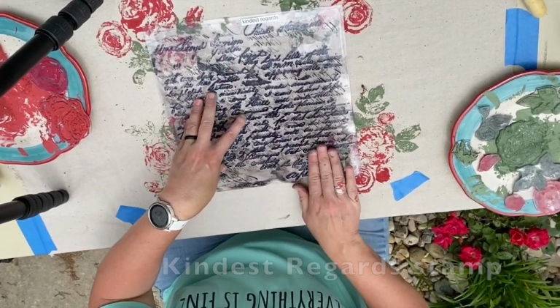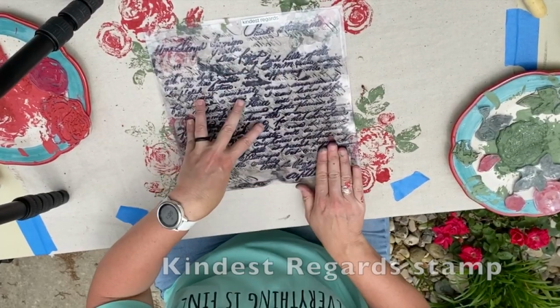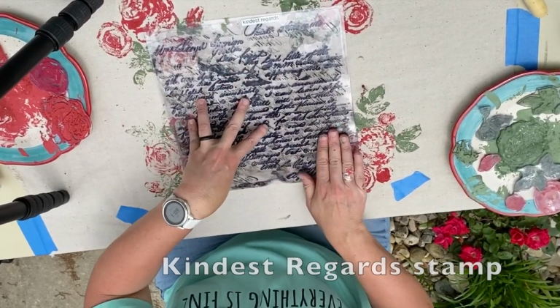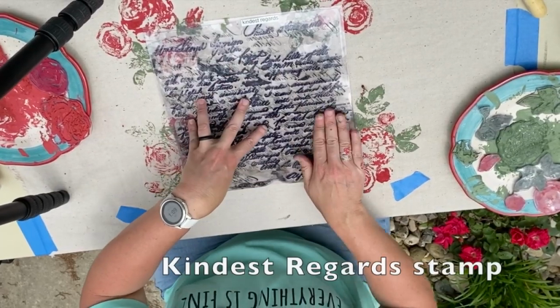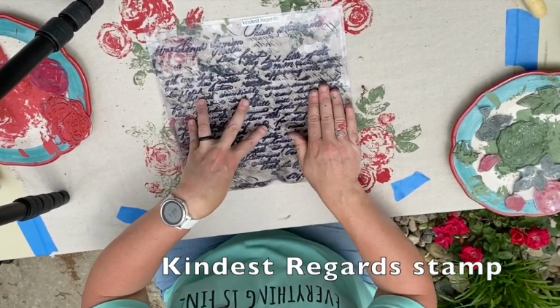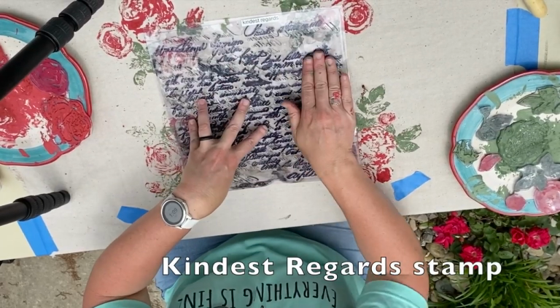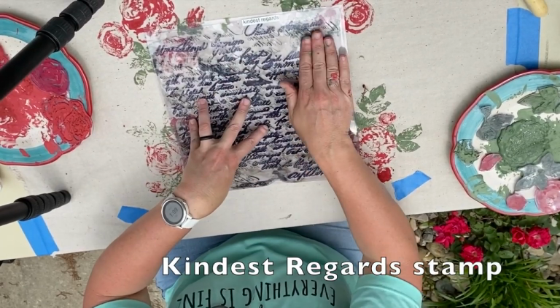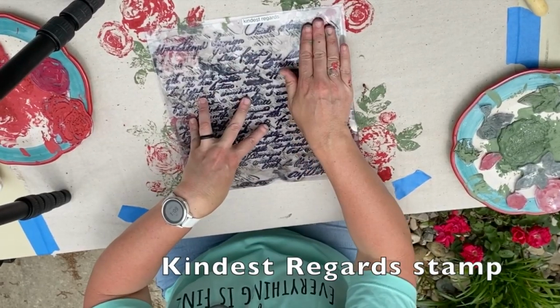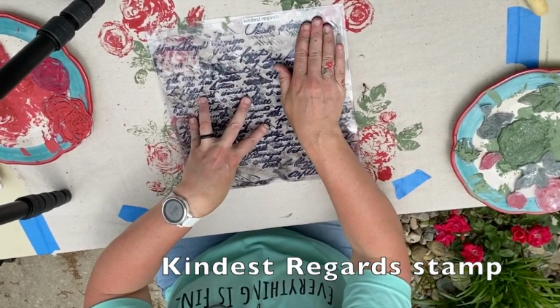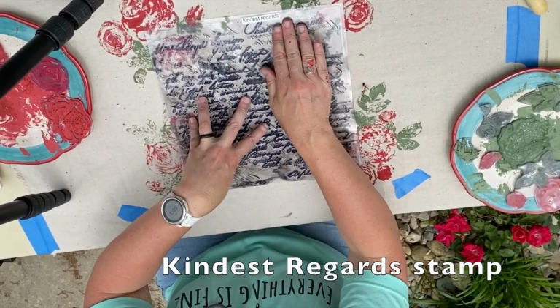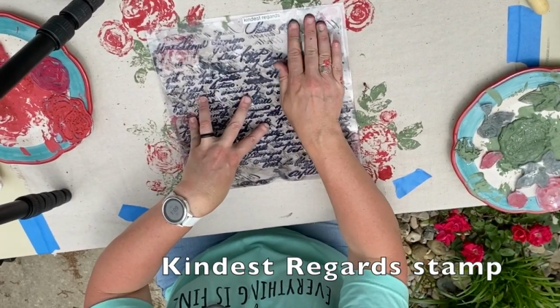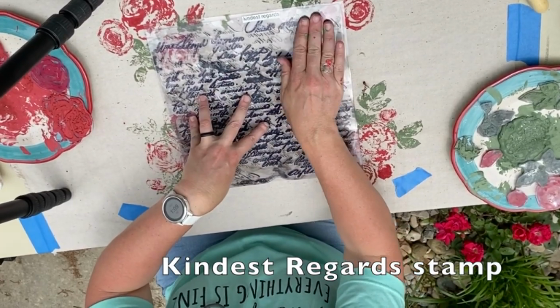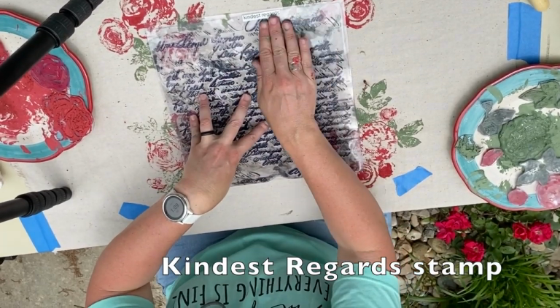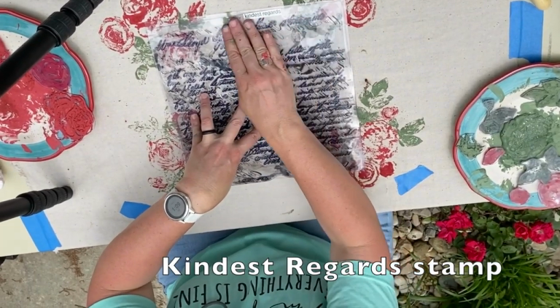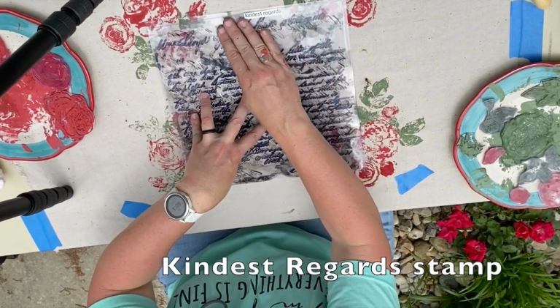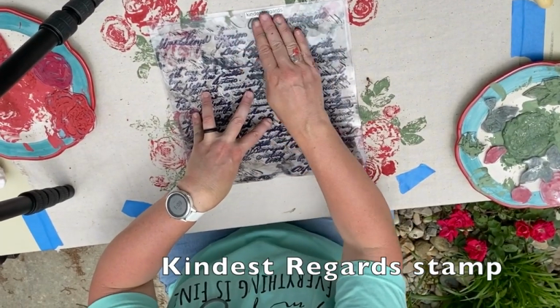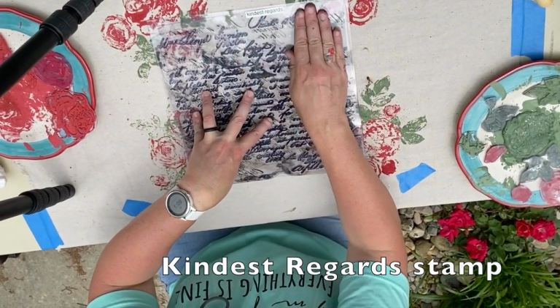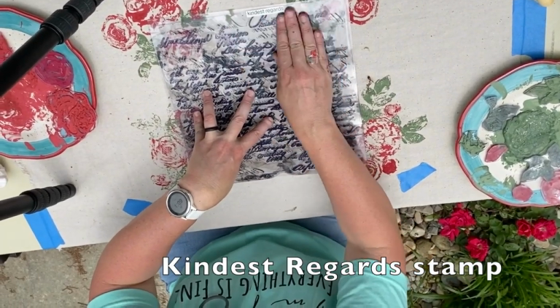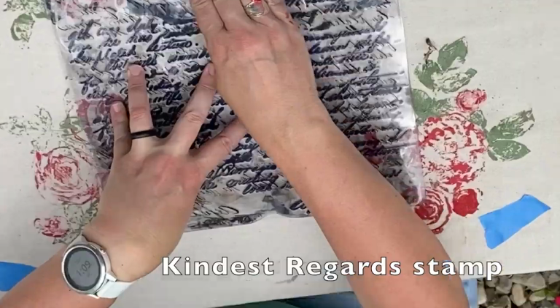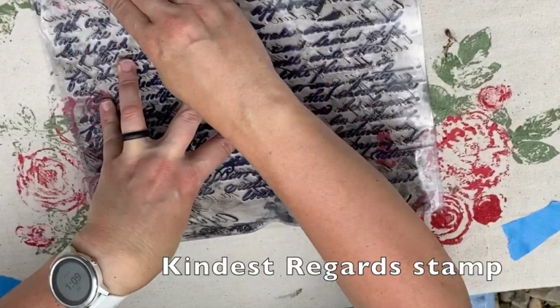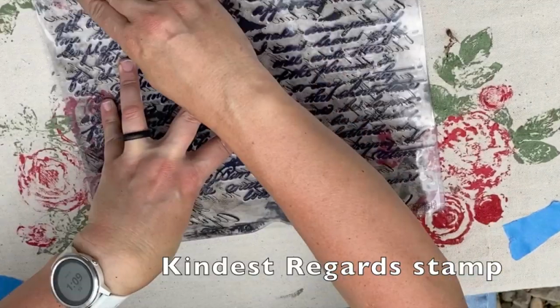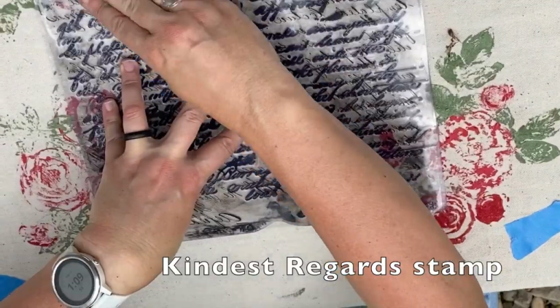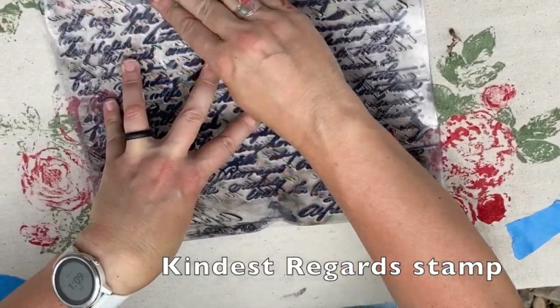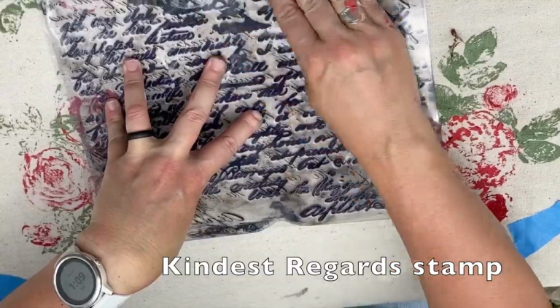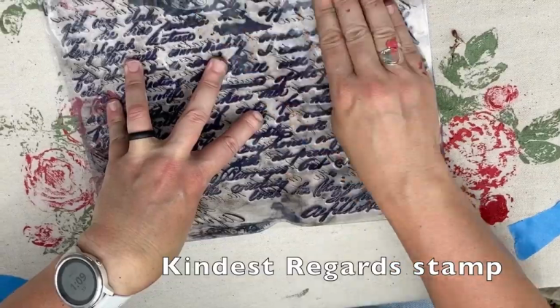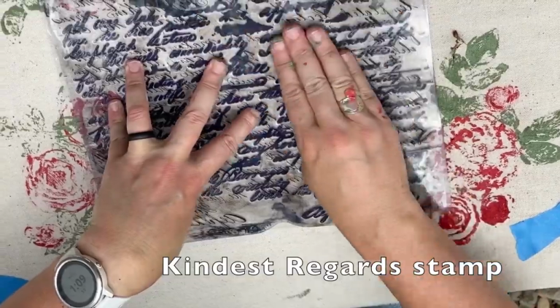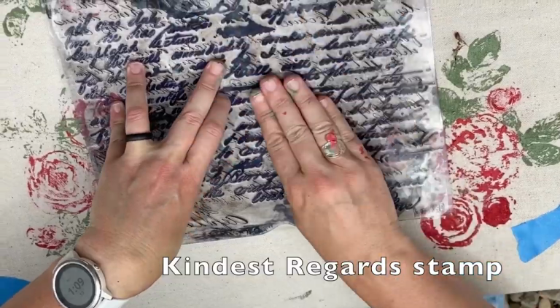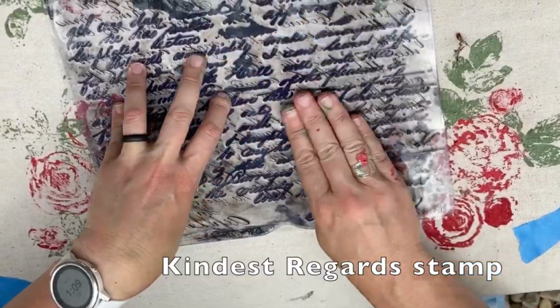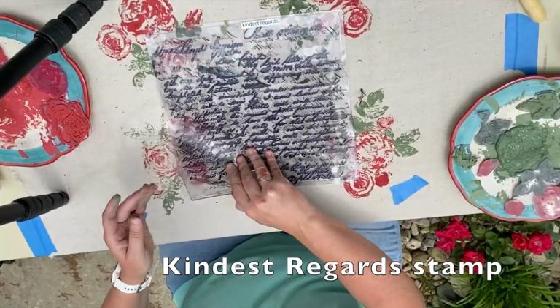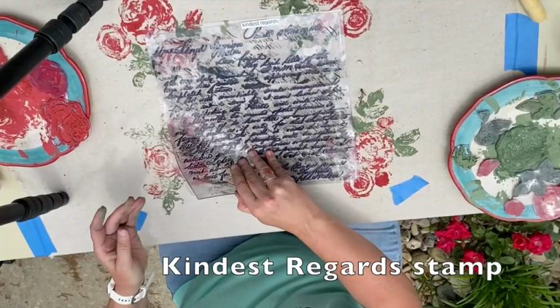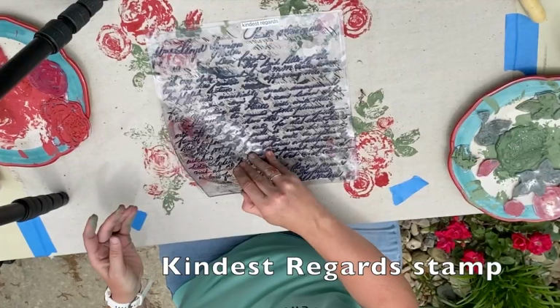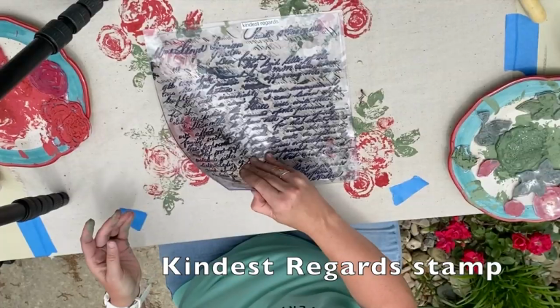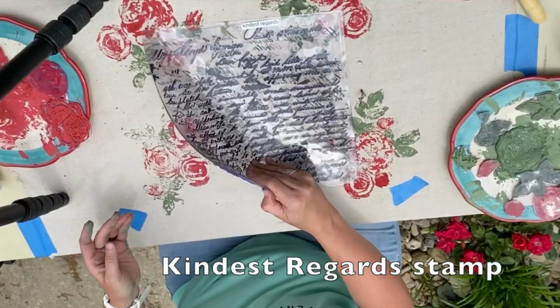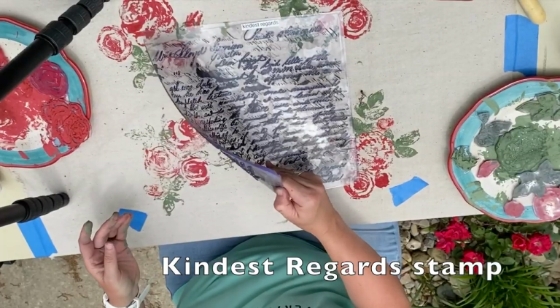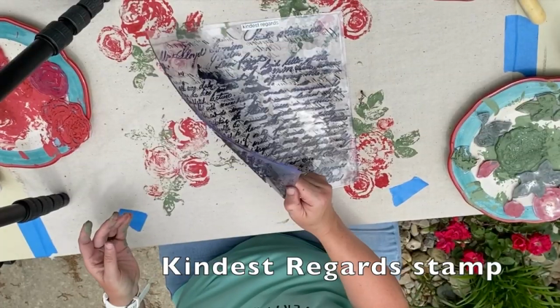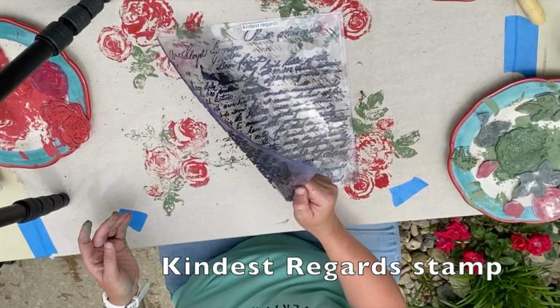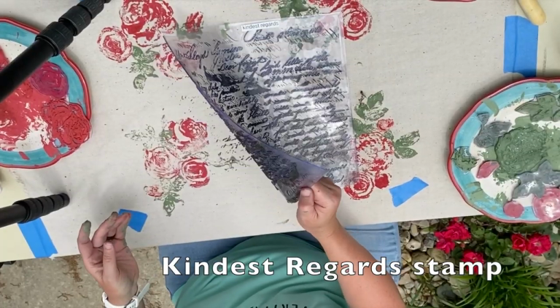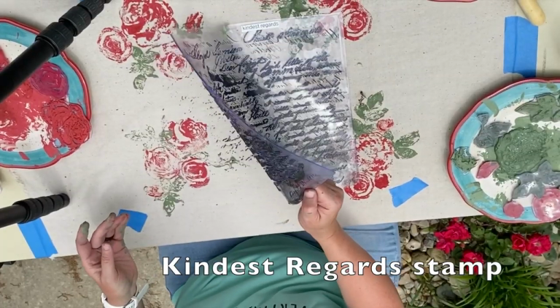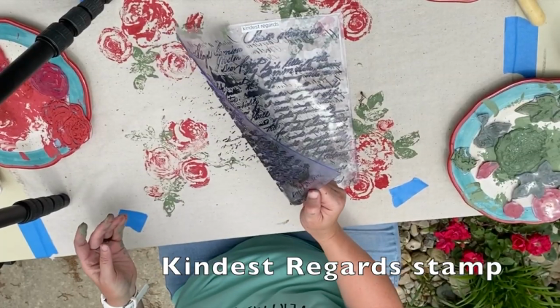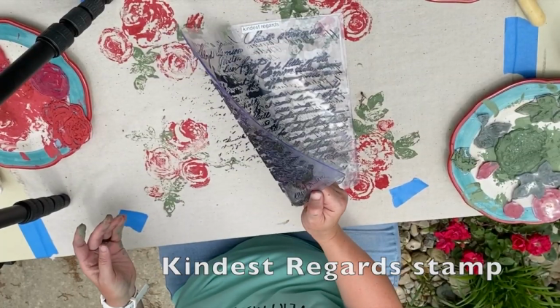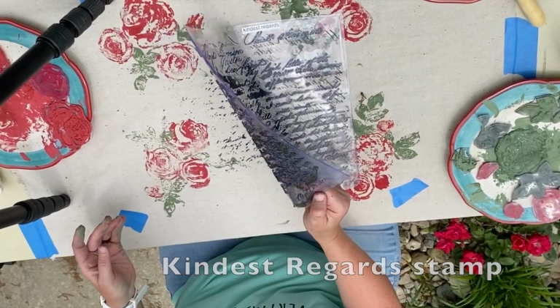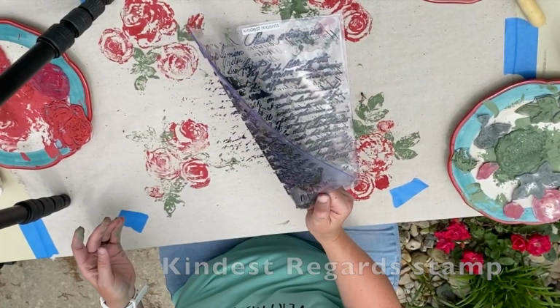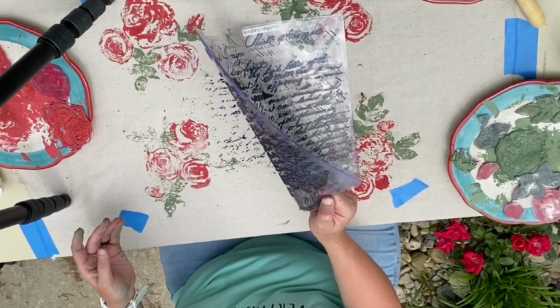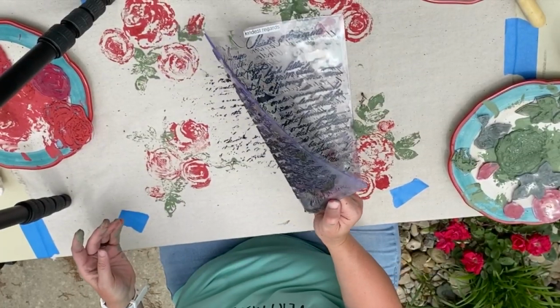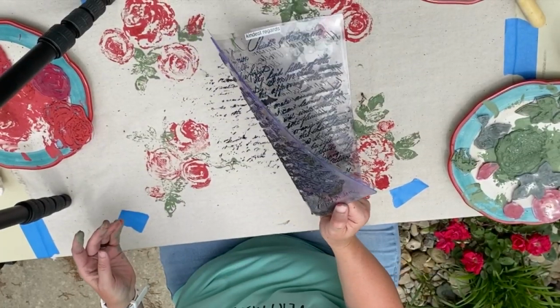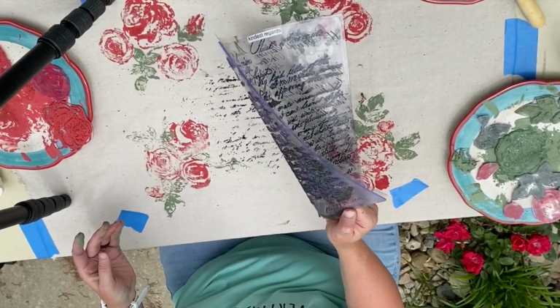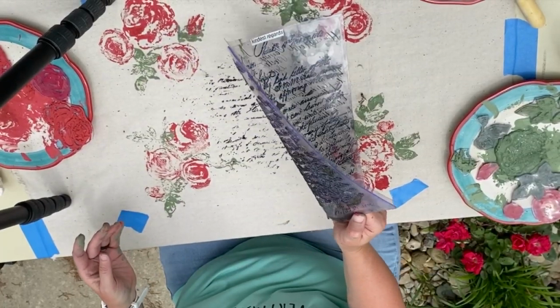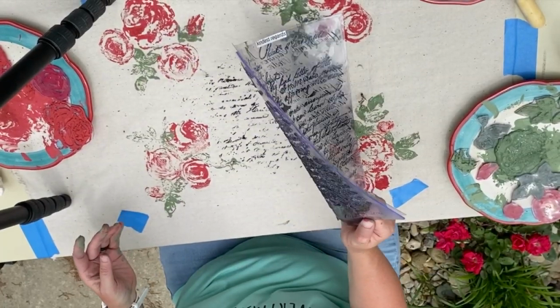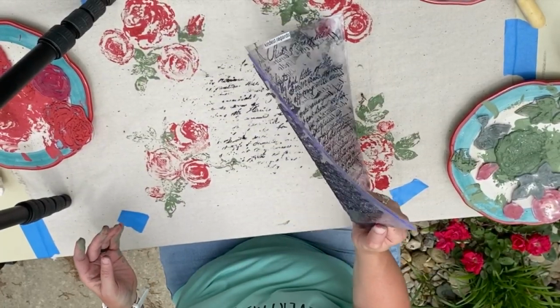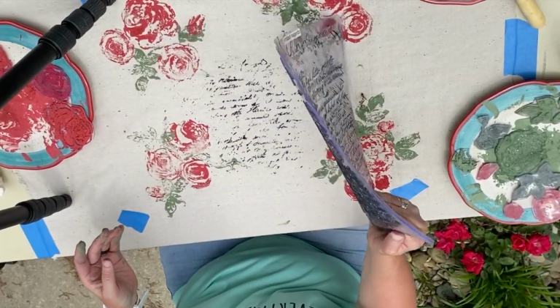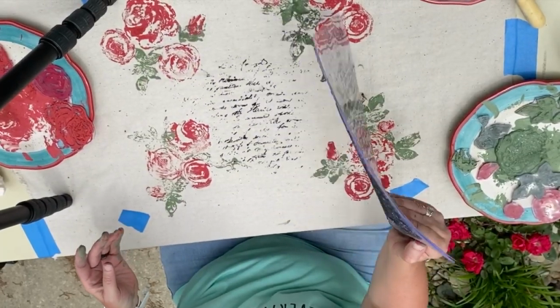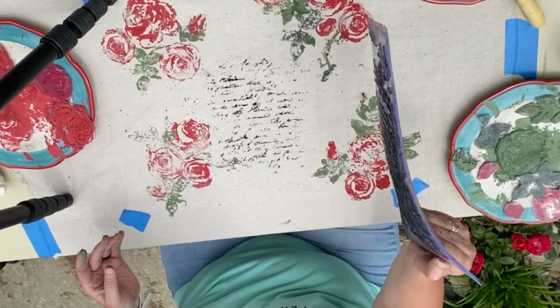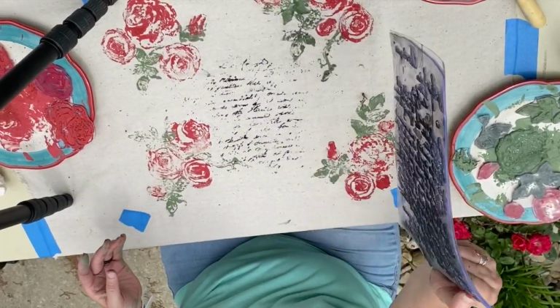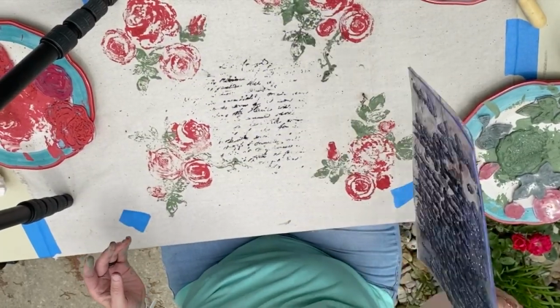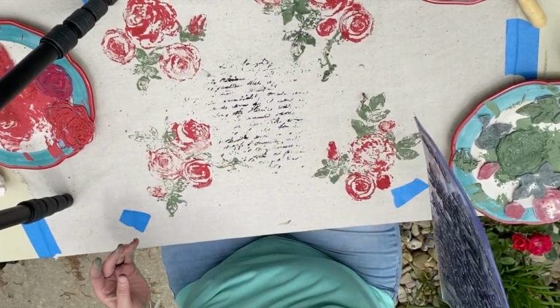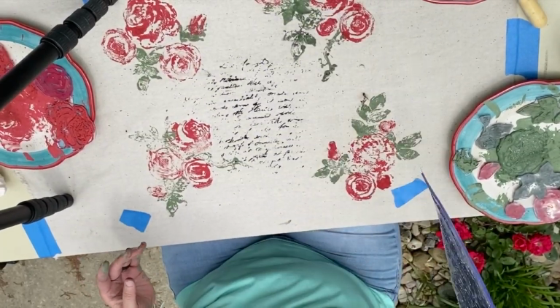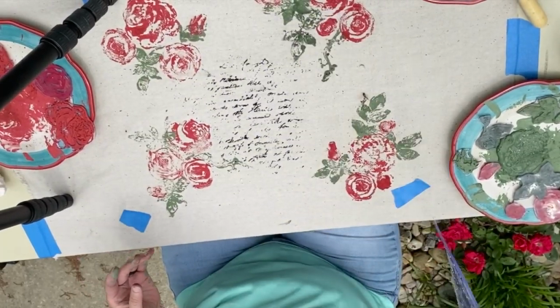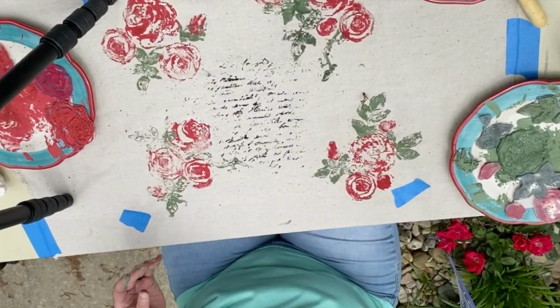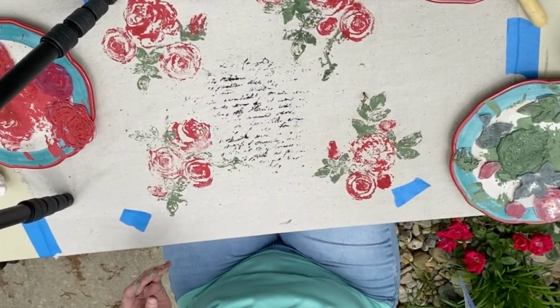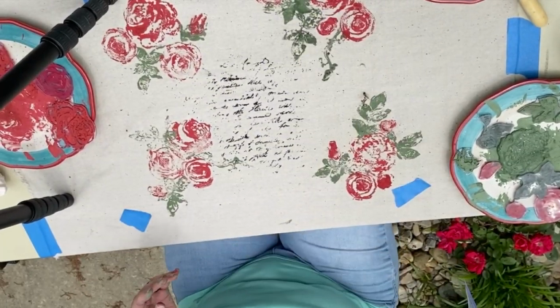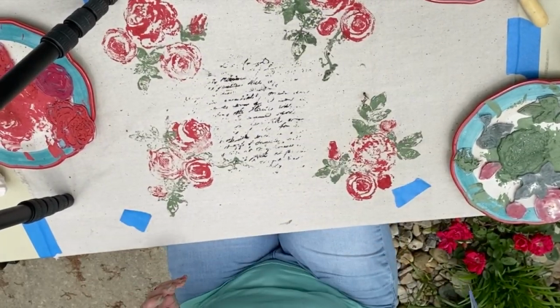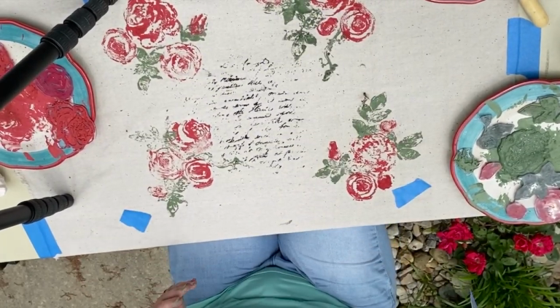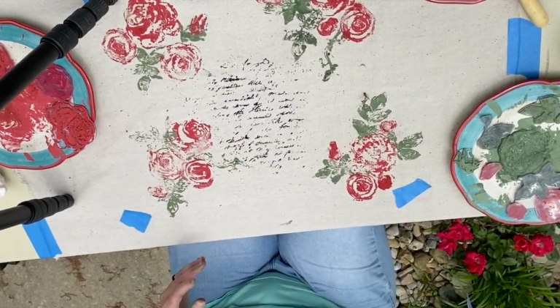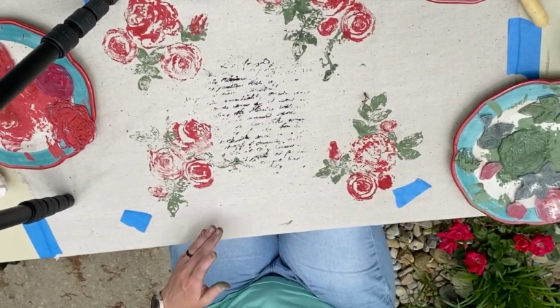I thought it would be a neat effect to use the Iron Orchid Design stamp called Kindest Regards, which looks like handwriting.